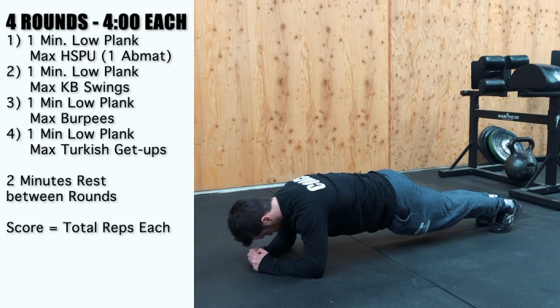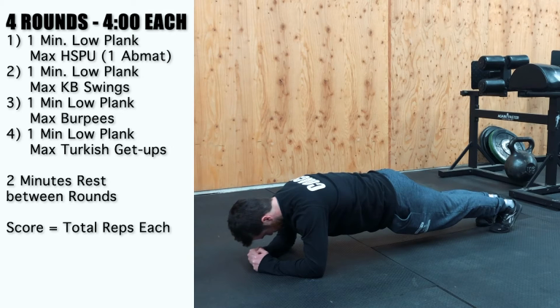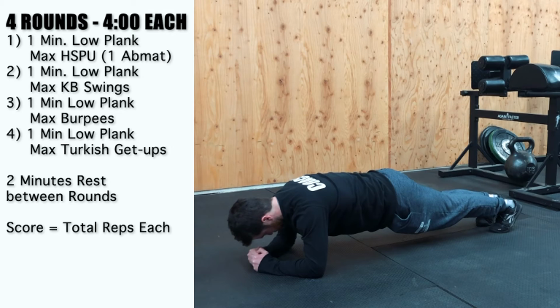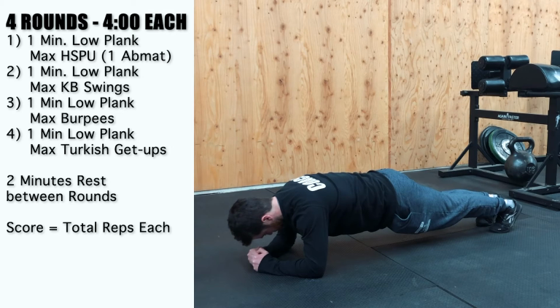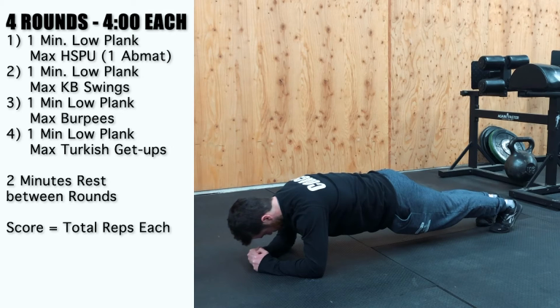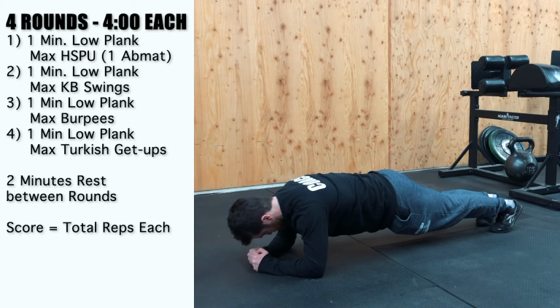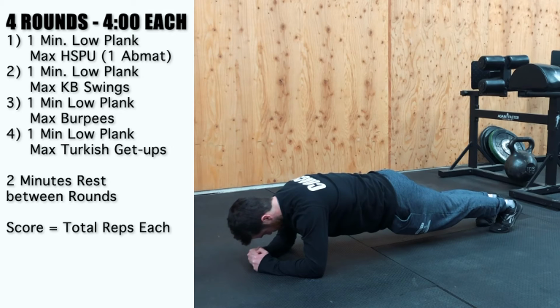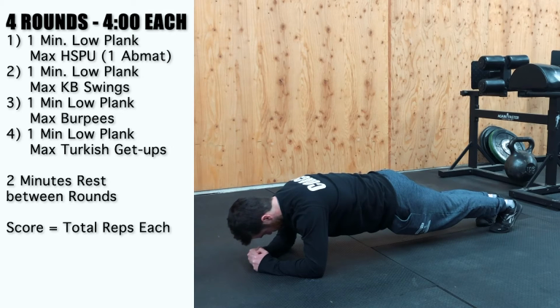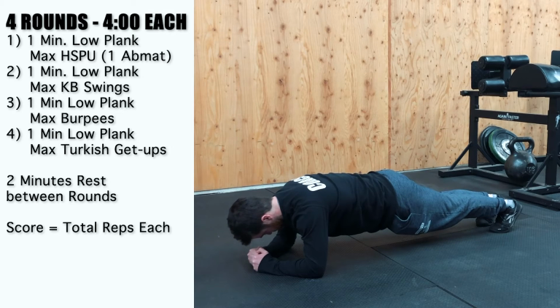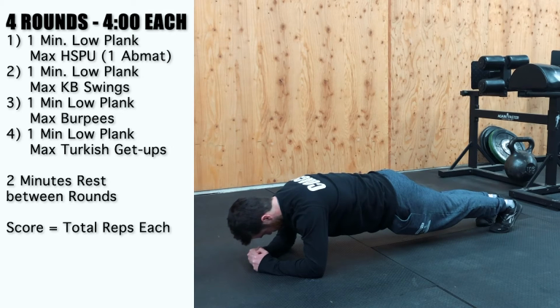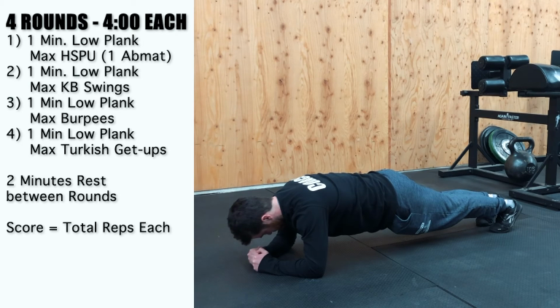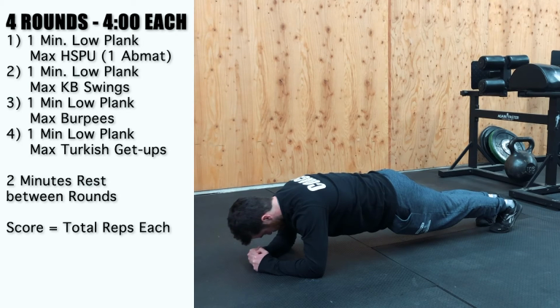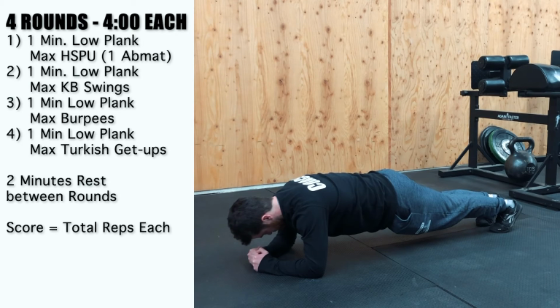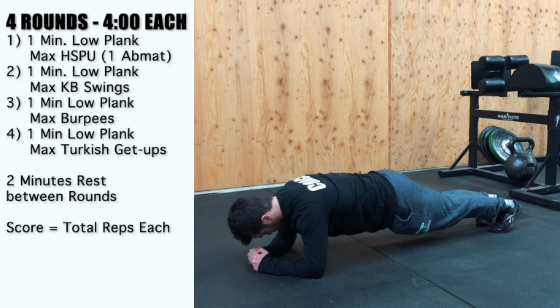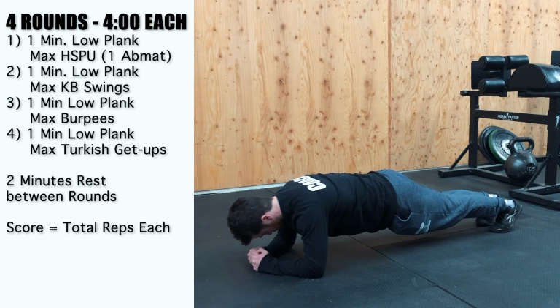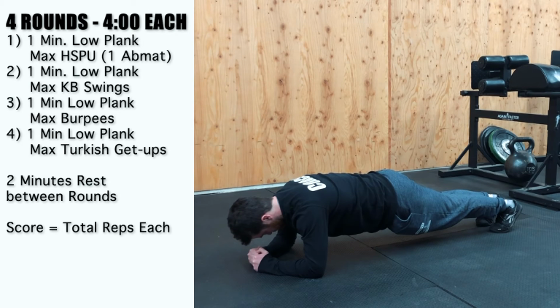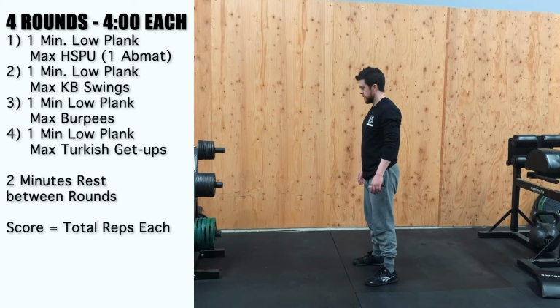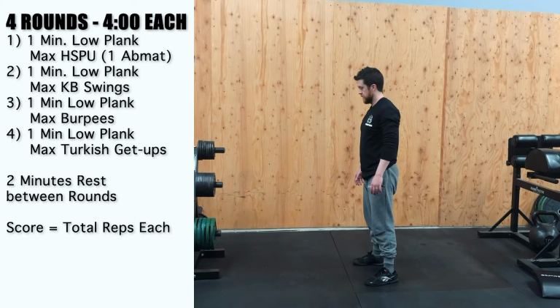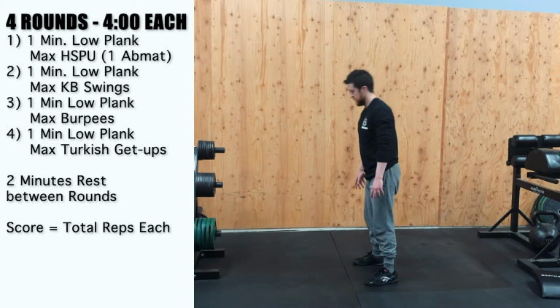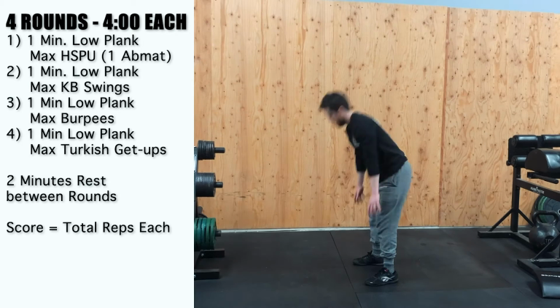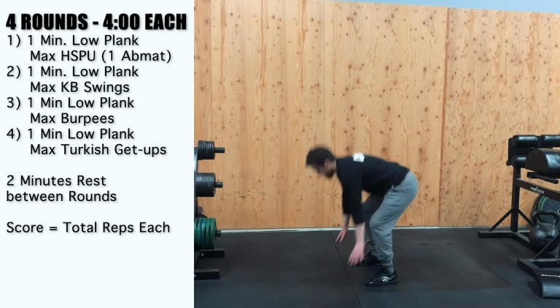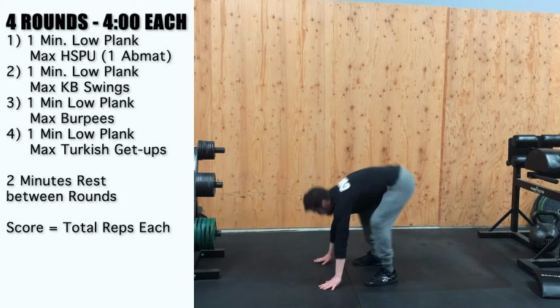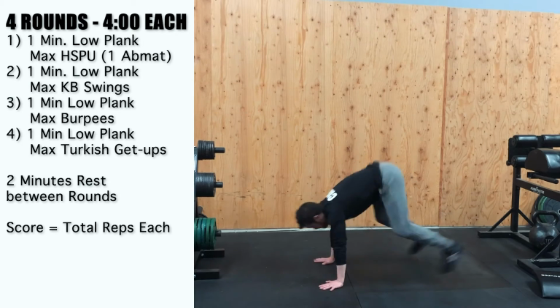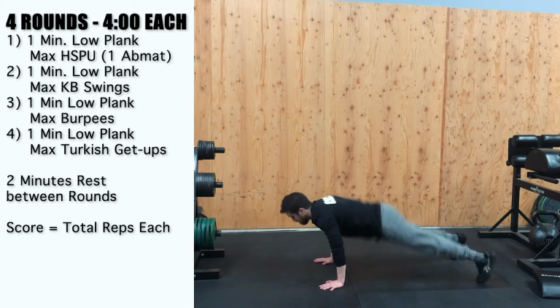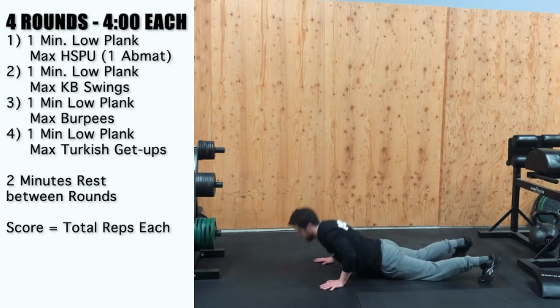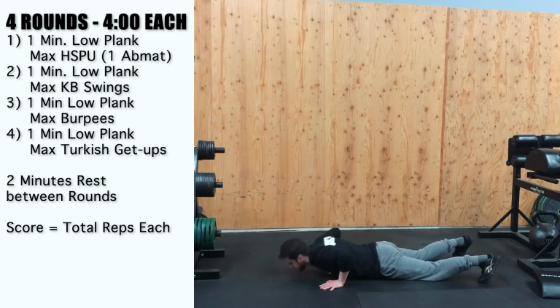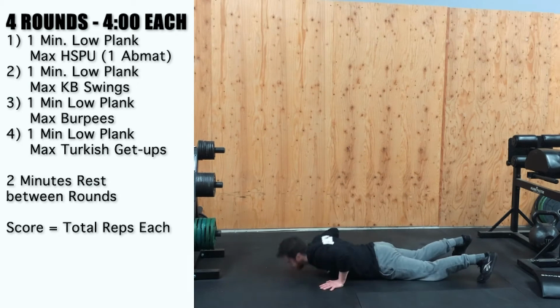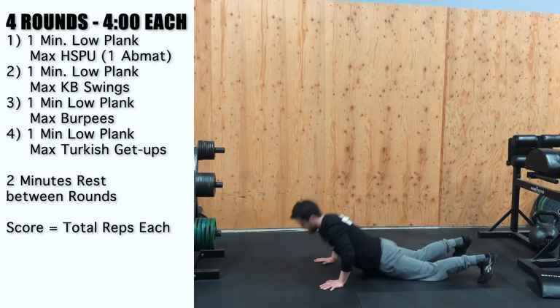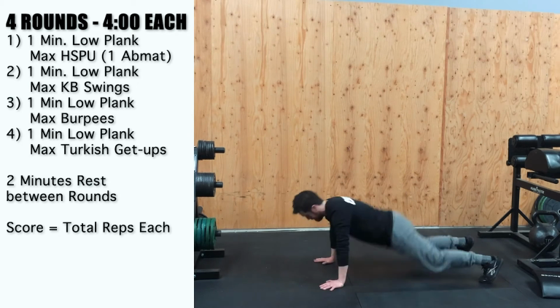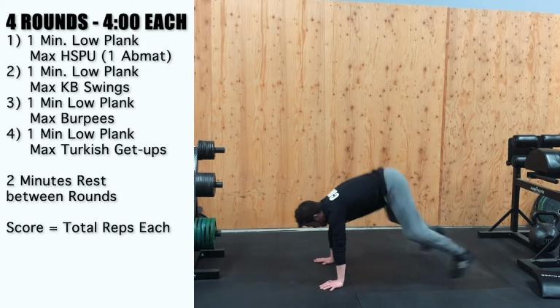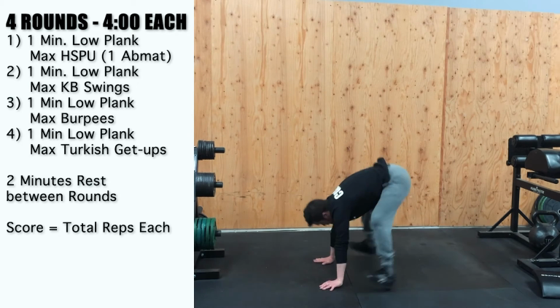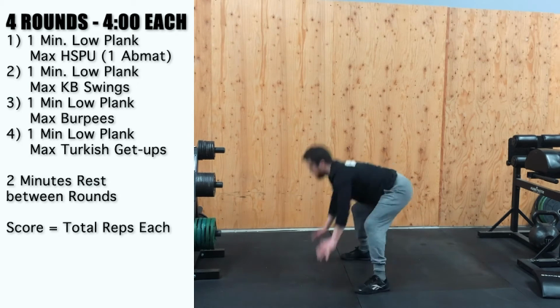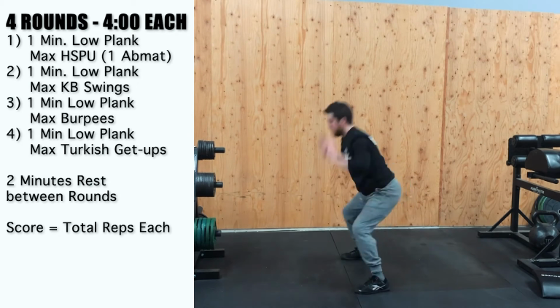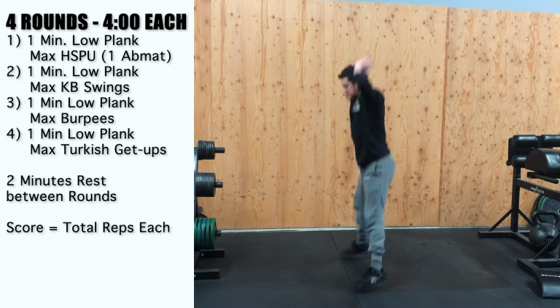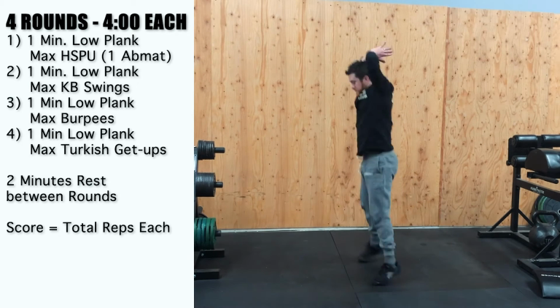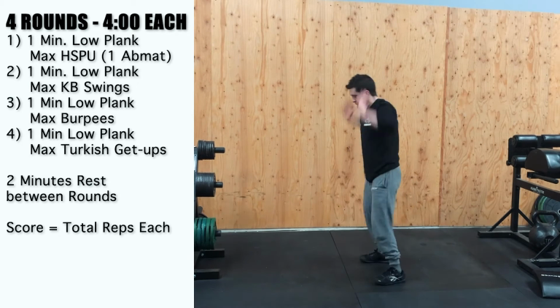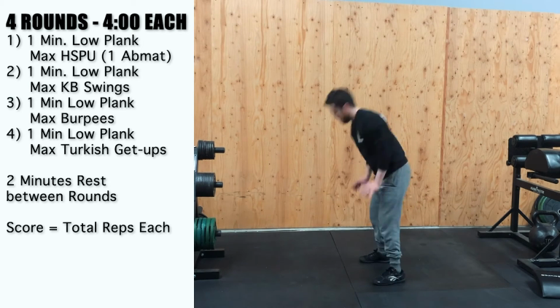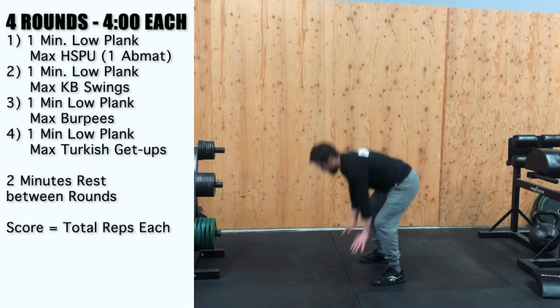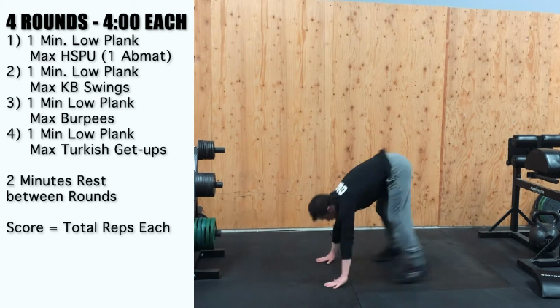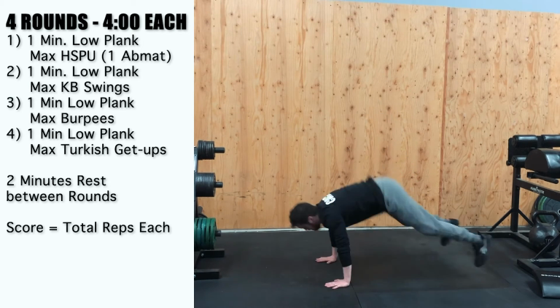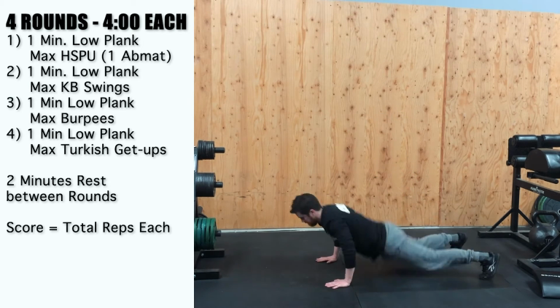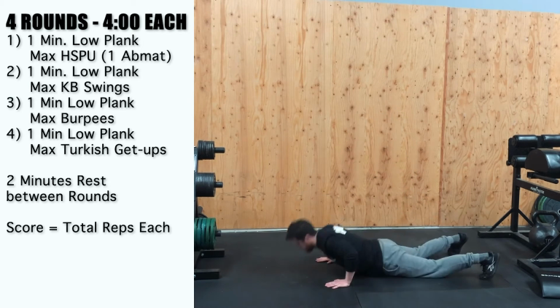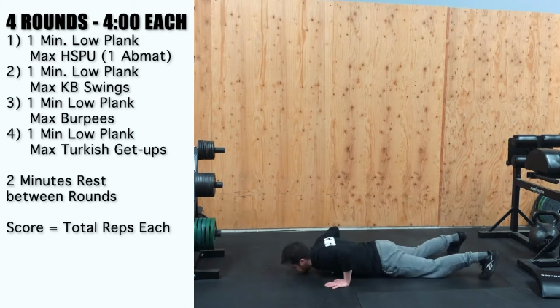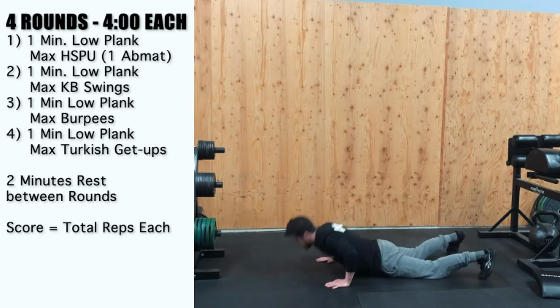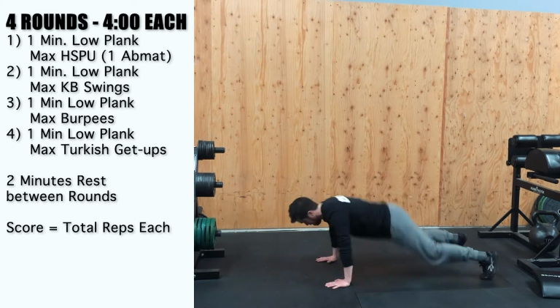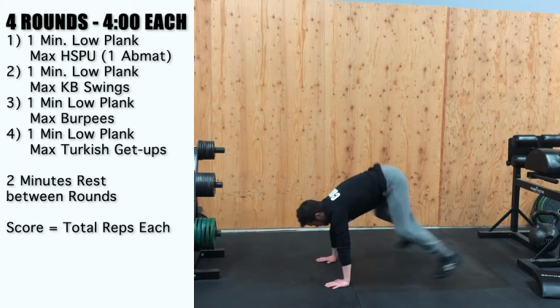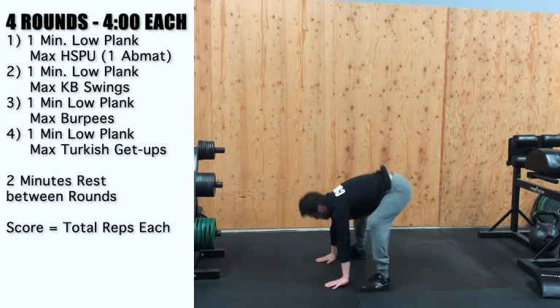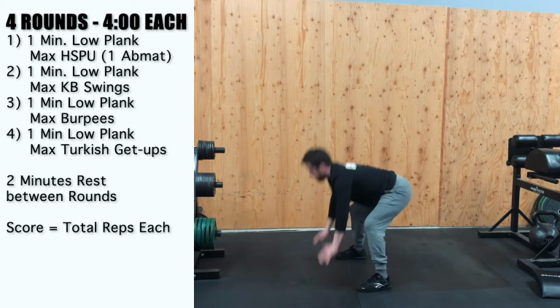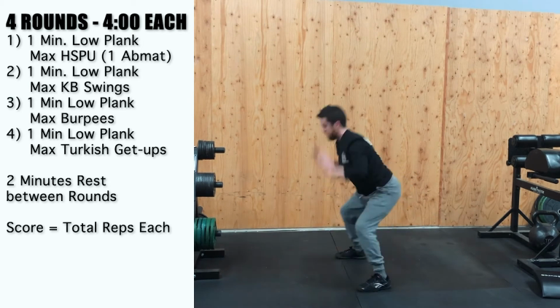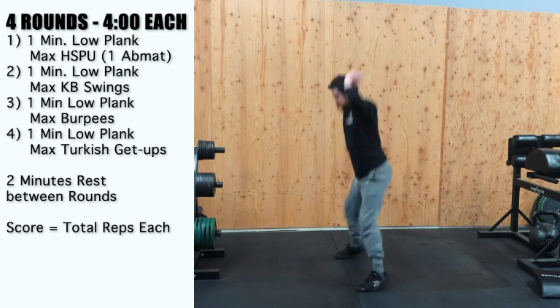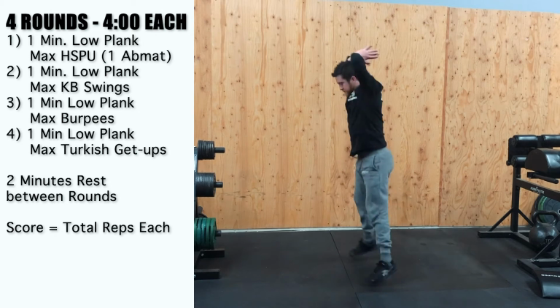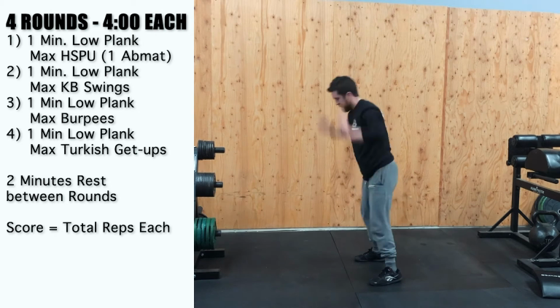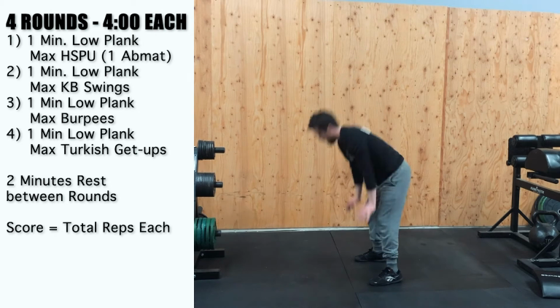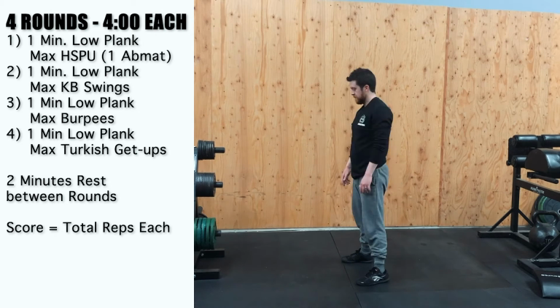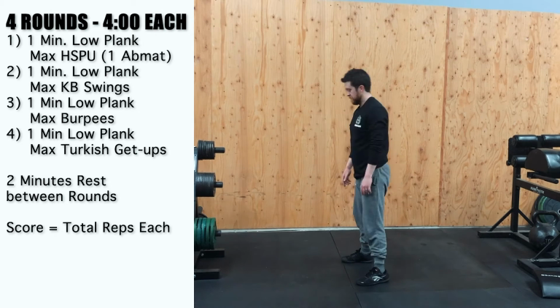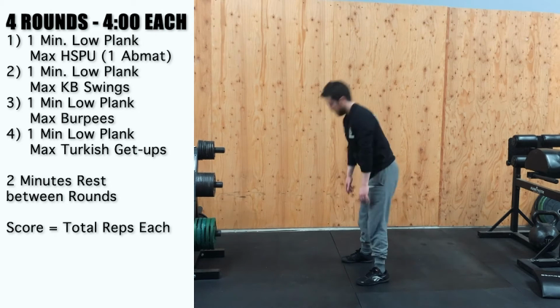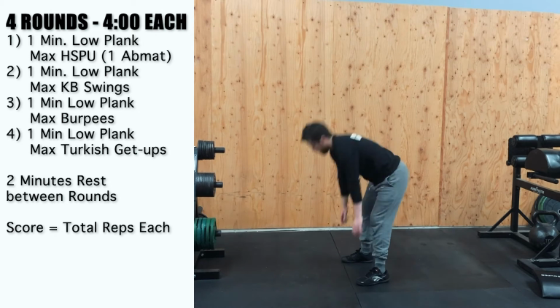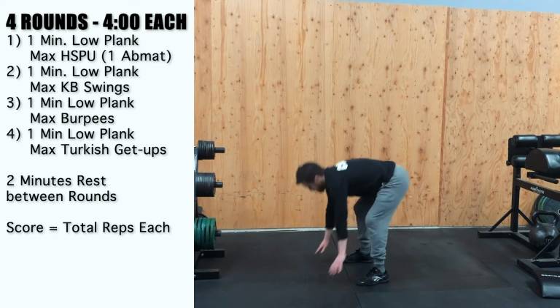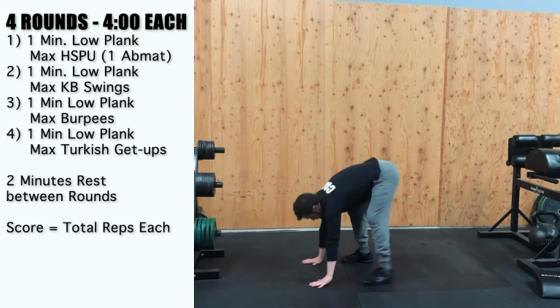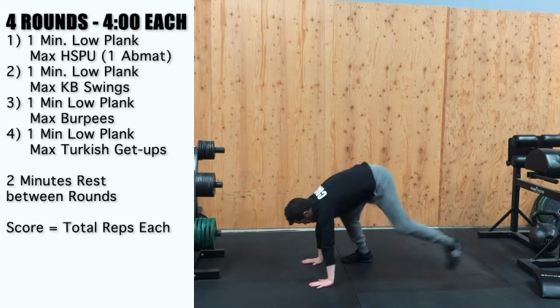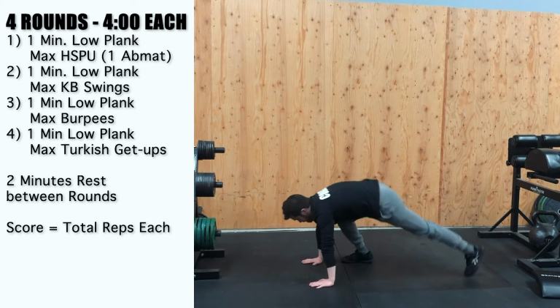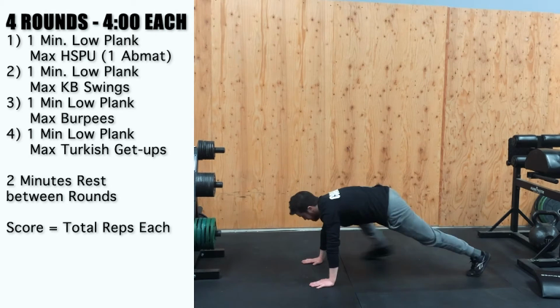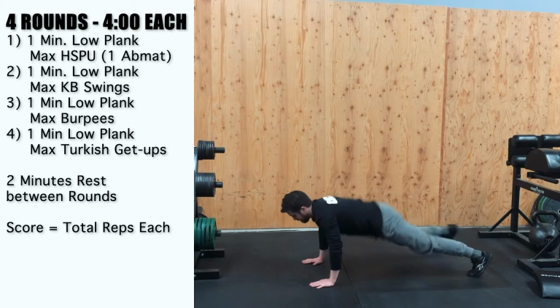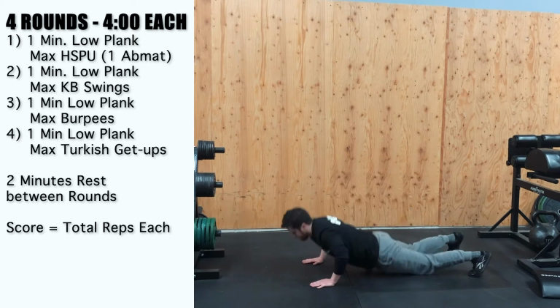Round three: one-minute low plank hold, then max burpees in the remaining time. Remember, you have four minutes to complete this, so whatever you got, get those max burpees in that remaining time.